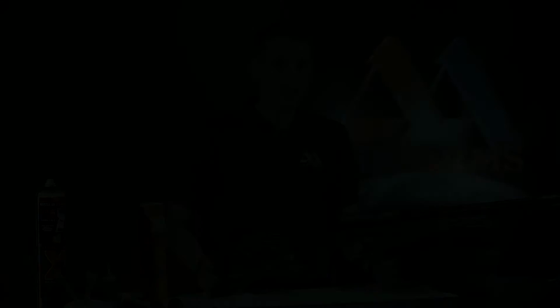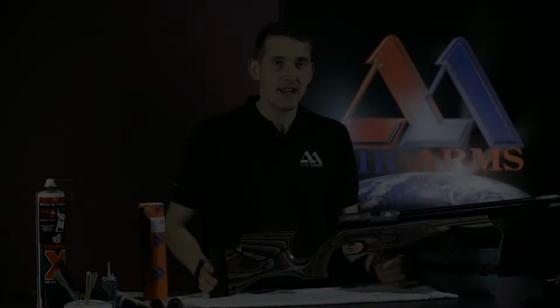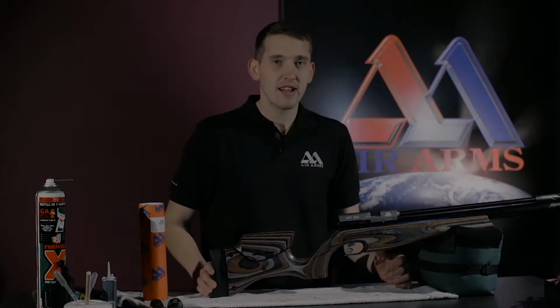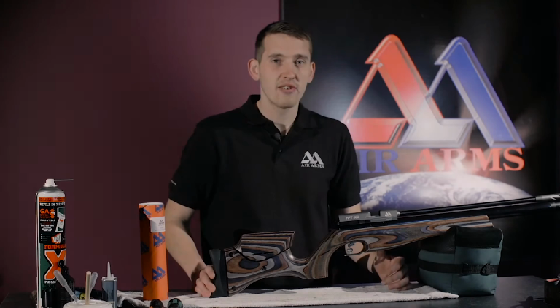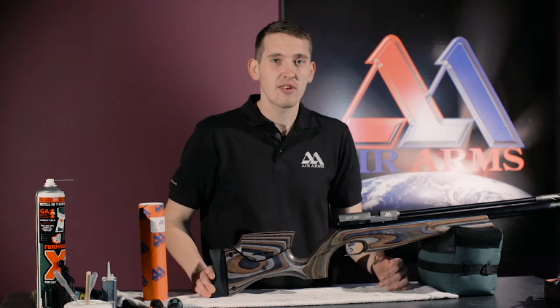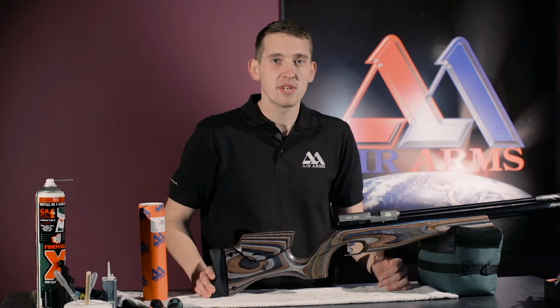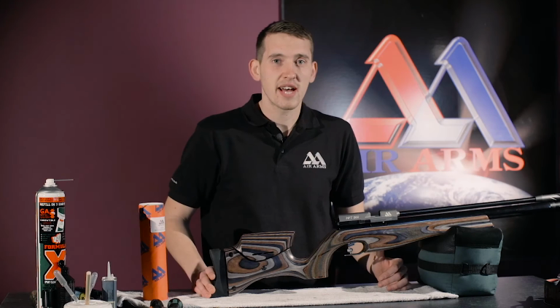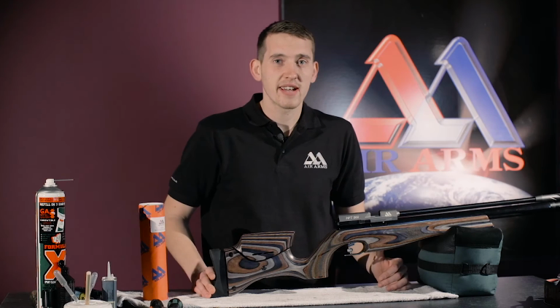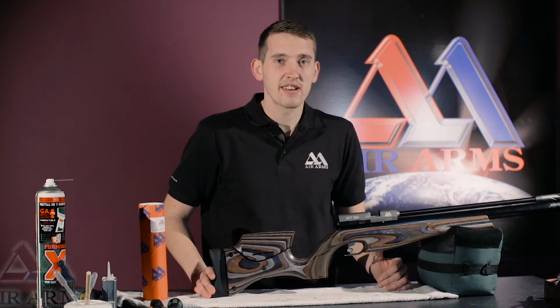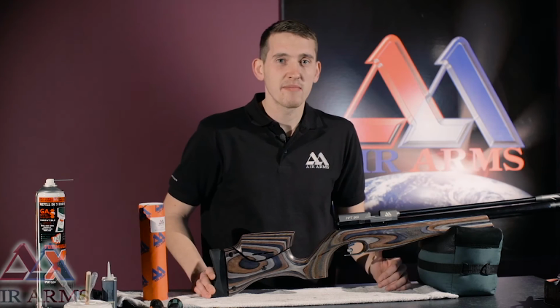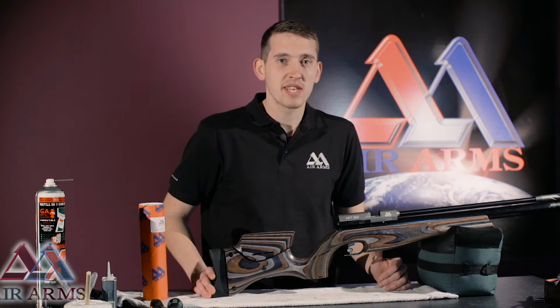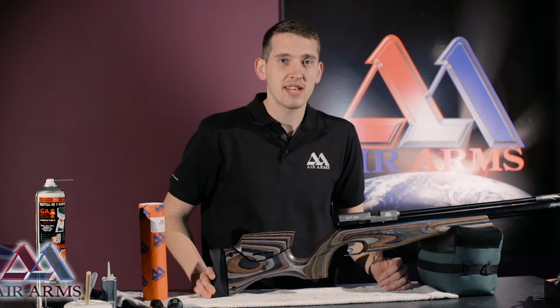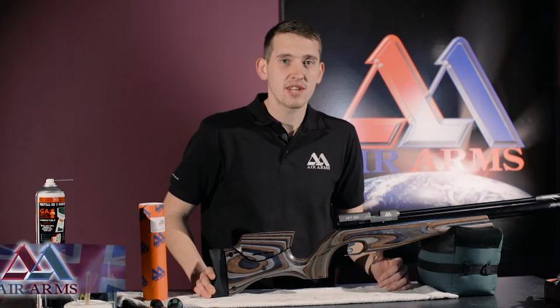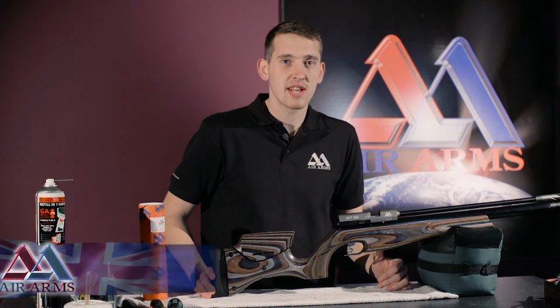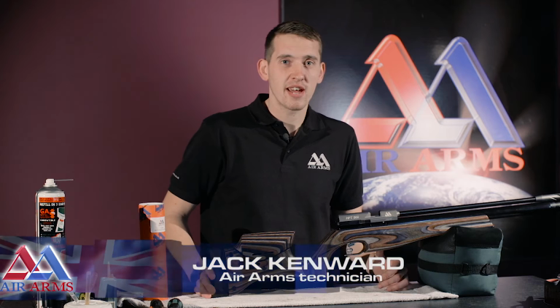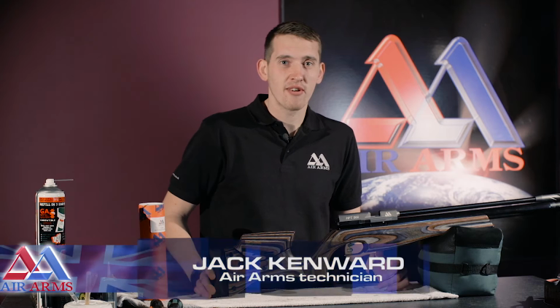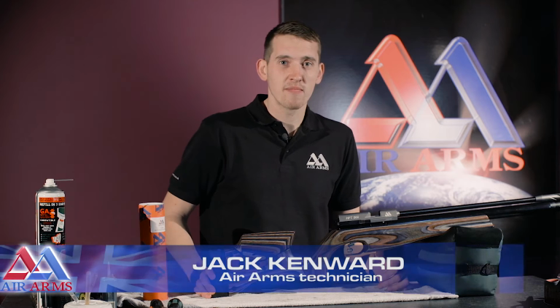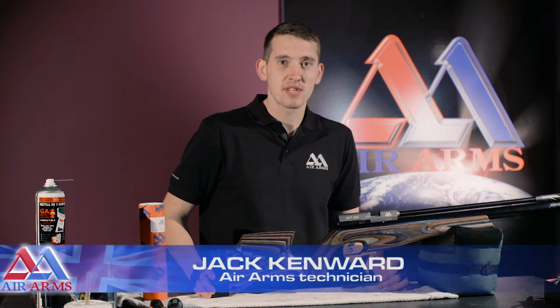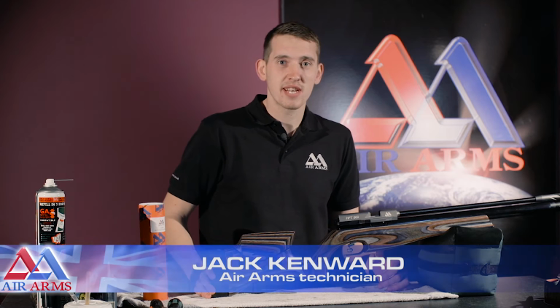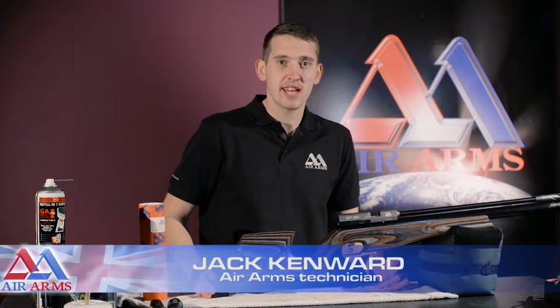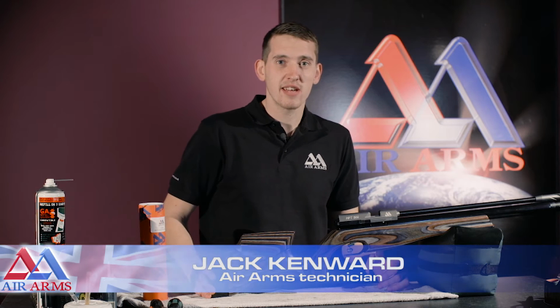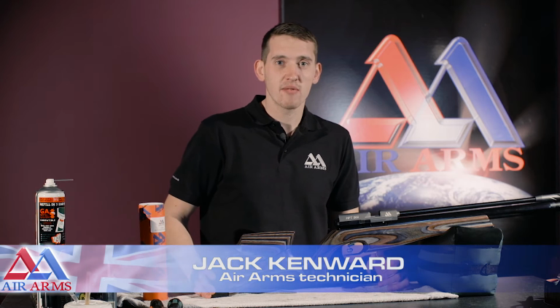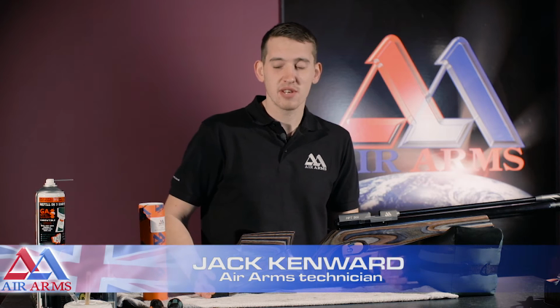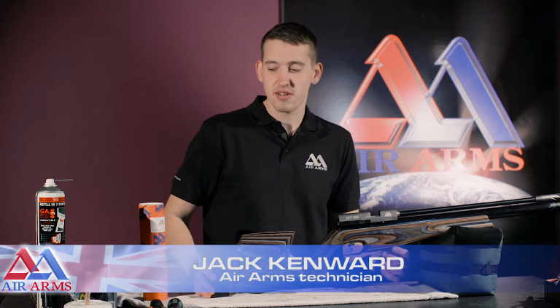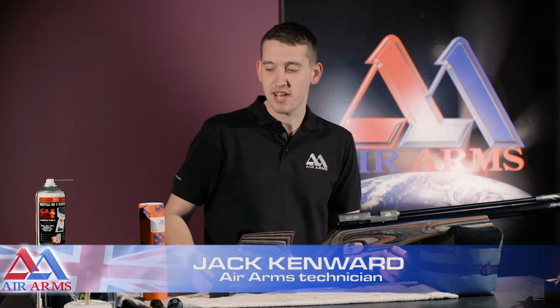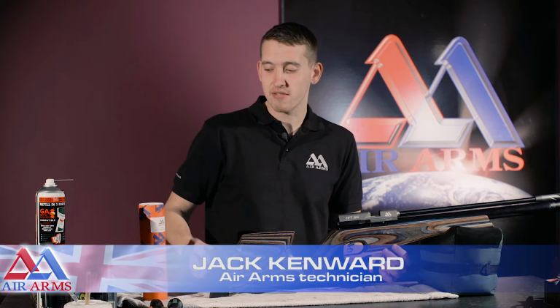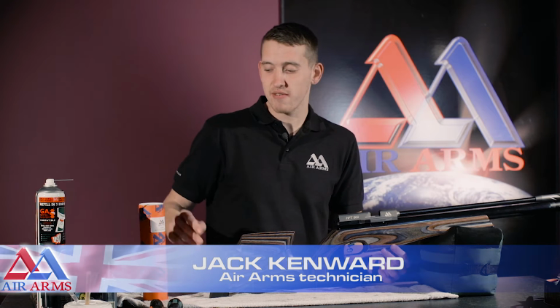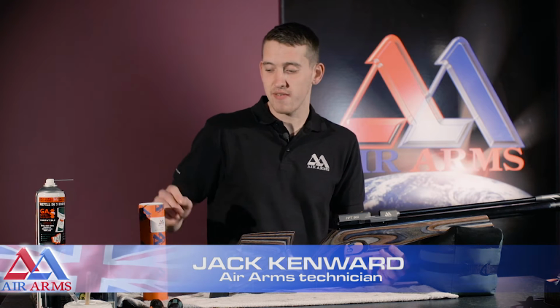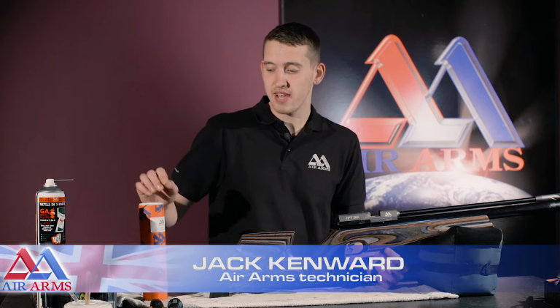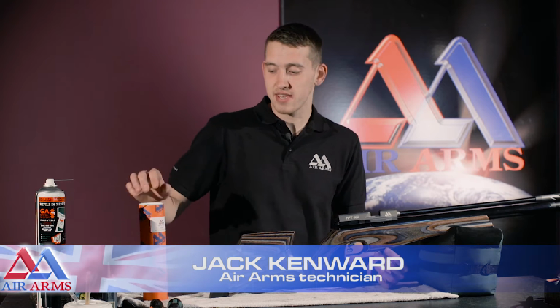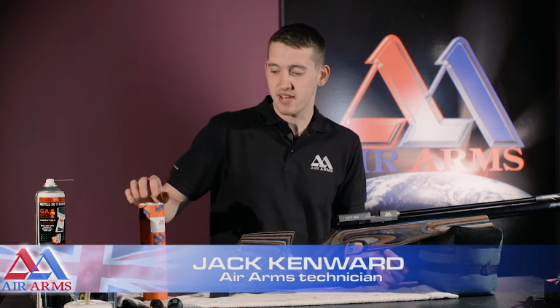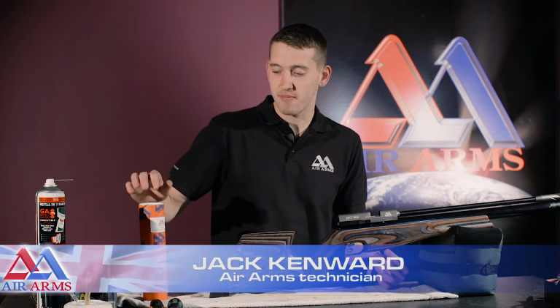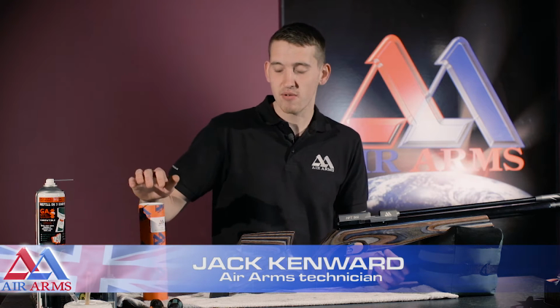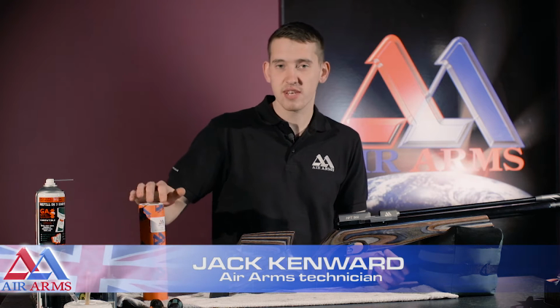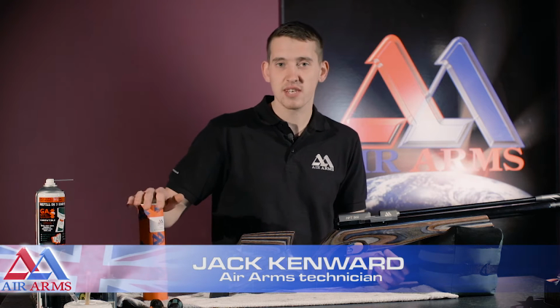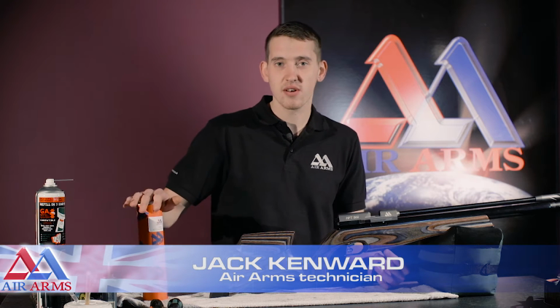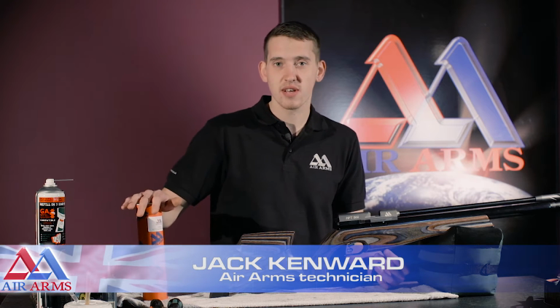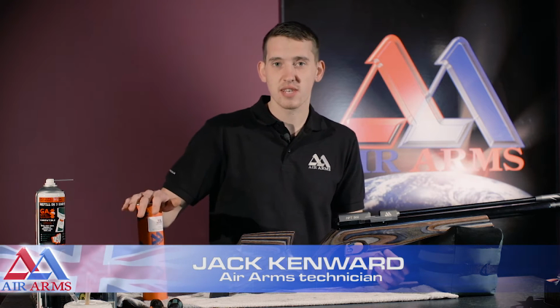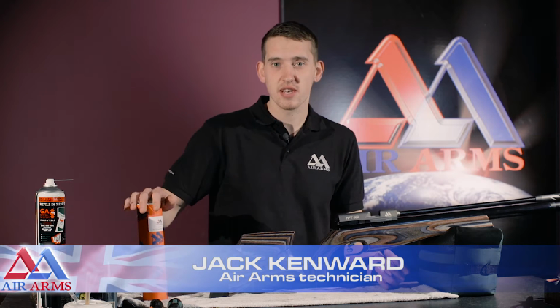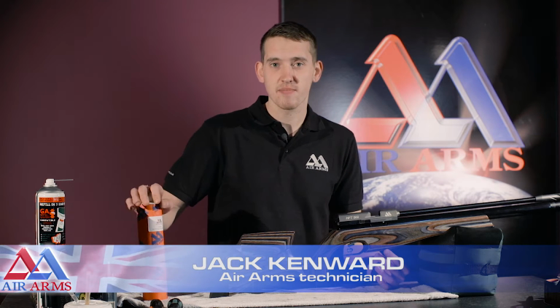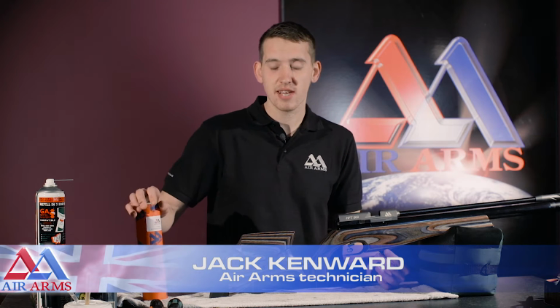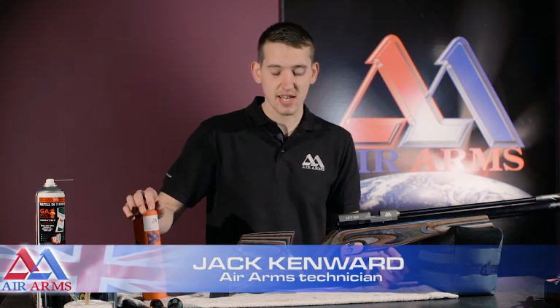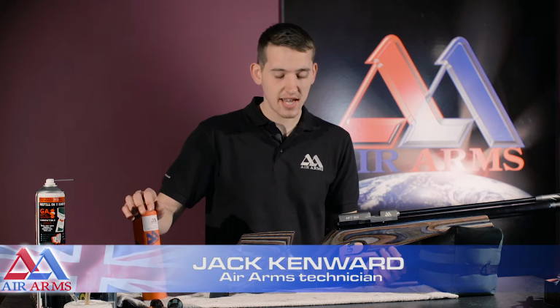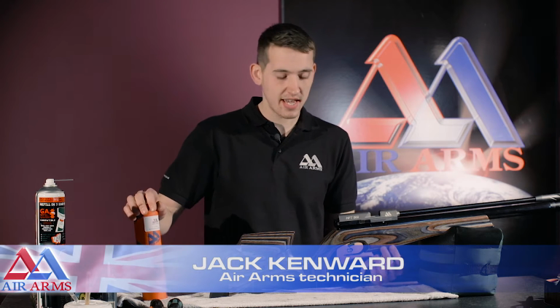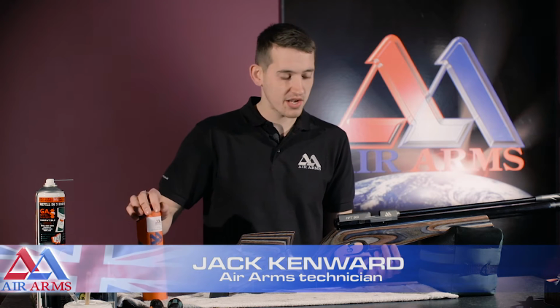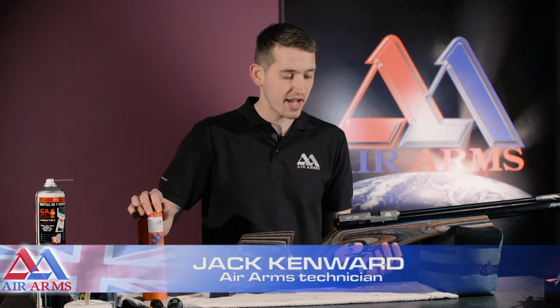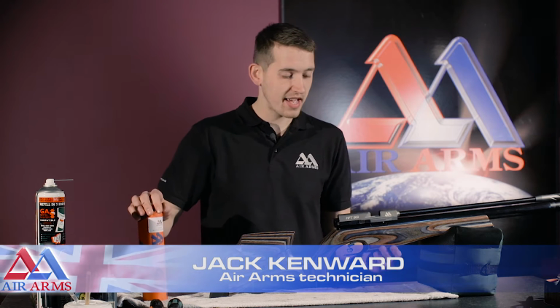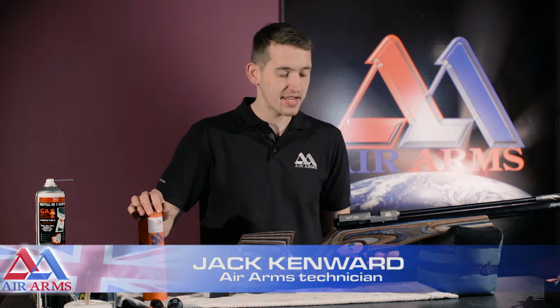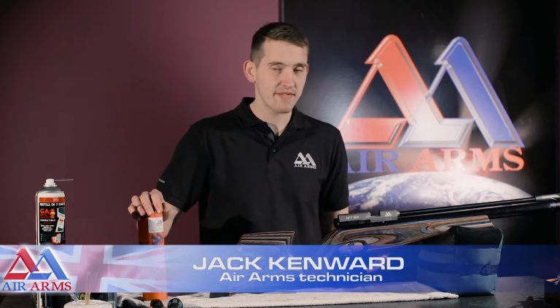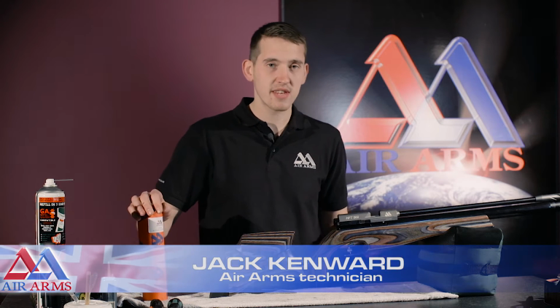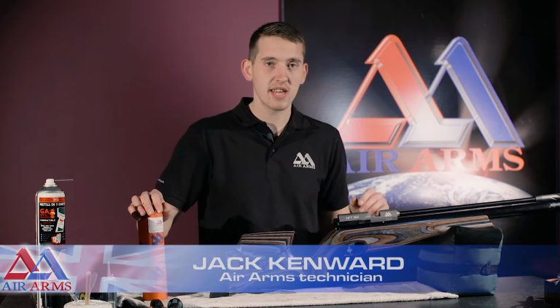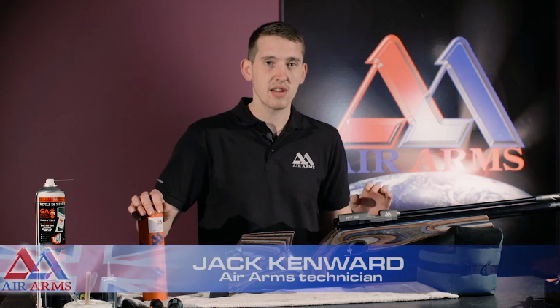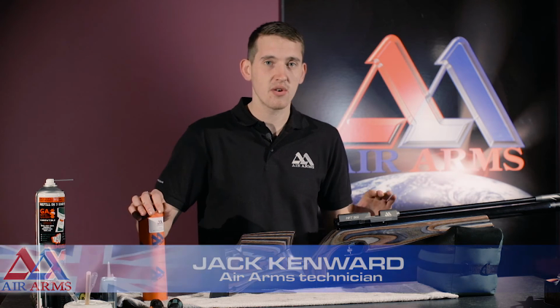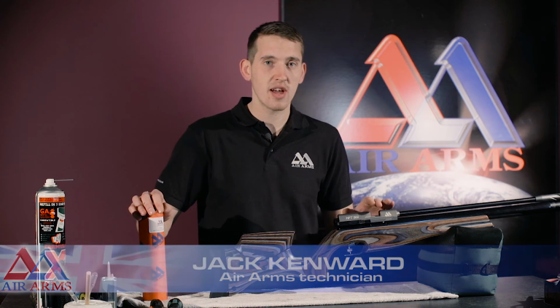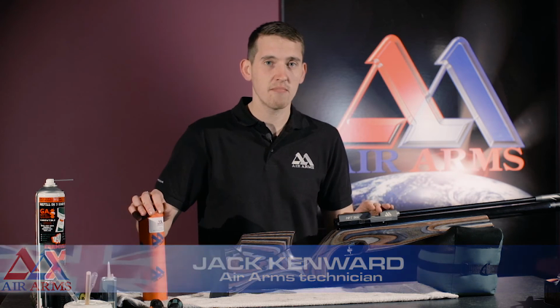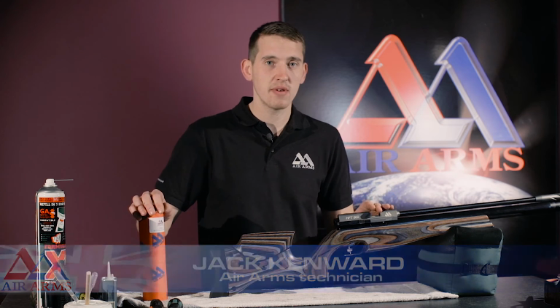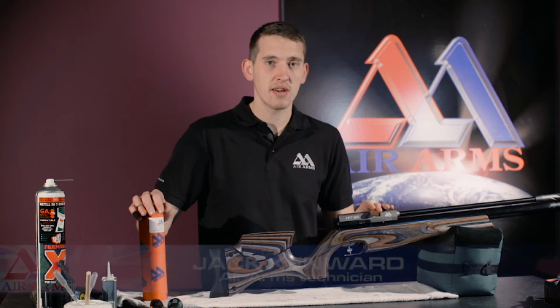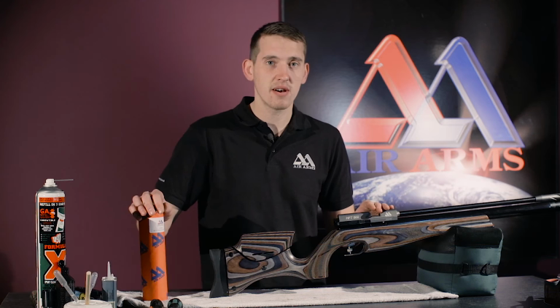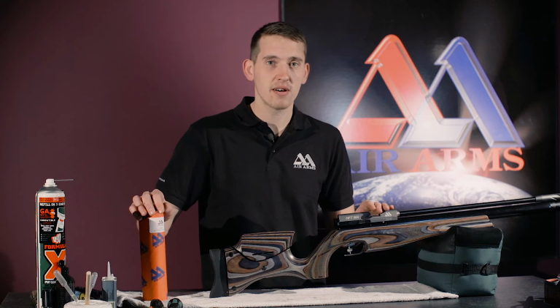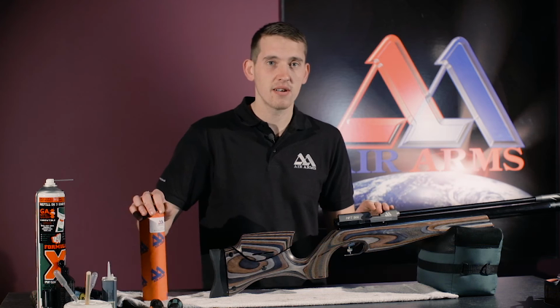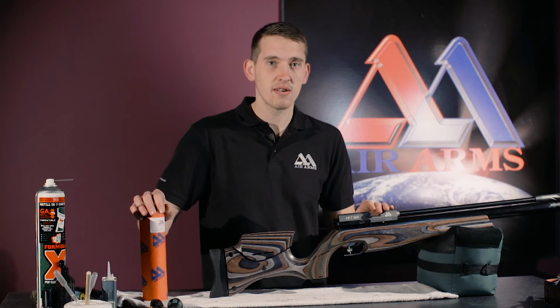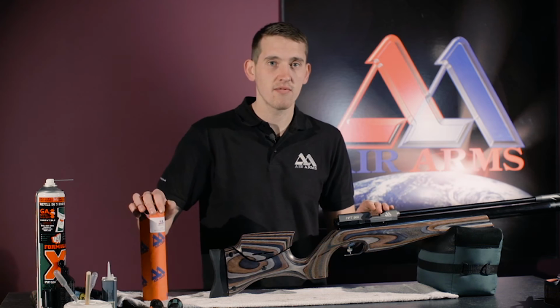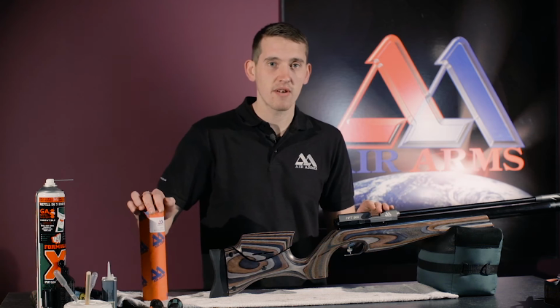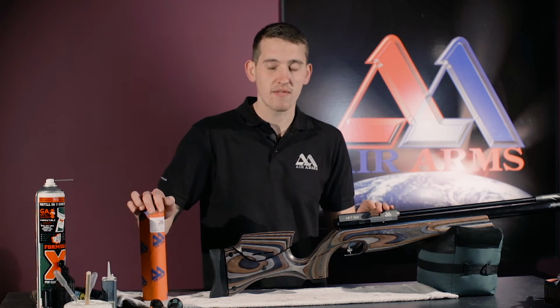Hello, I'm Jack and I'm a technician at Air Arms. Today I'll be showing you how to fit a multi-size spacer kit to a HFT or NPR rifle.